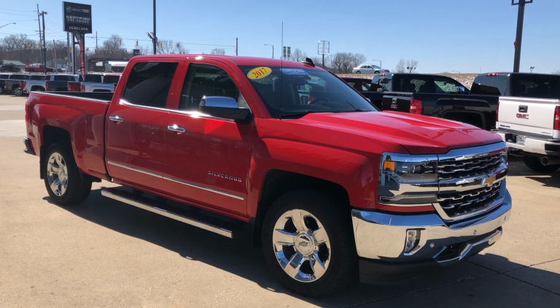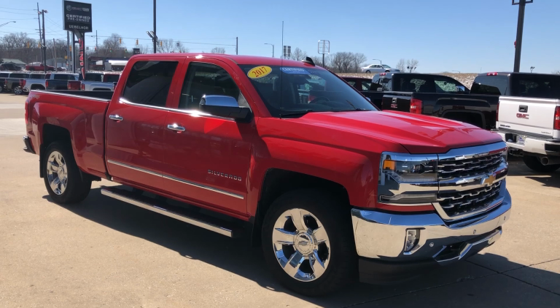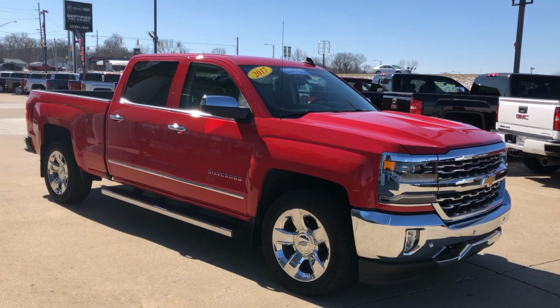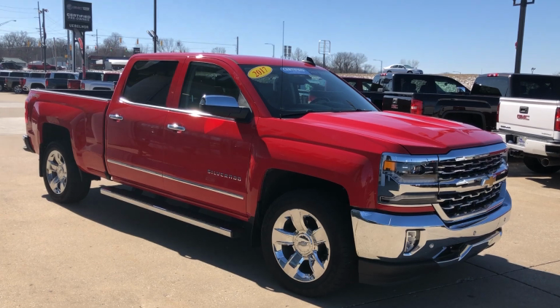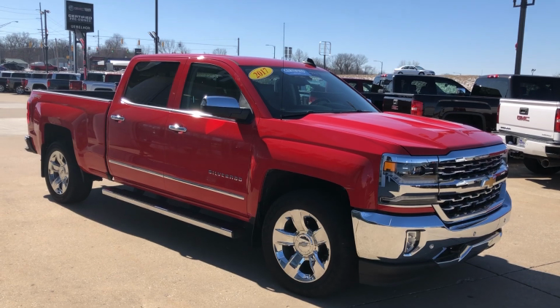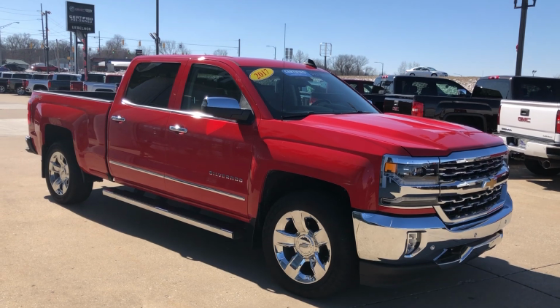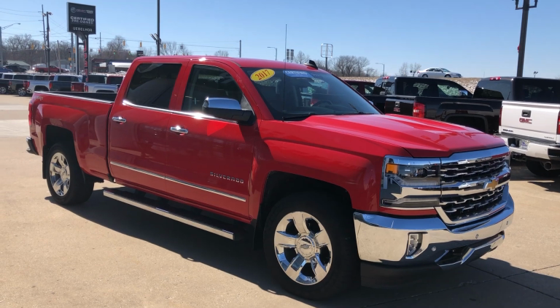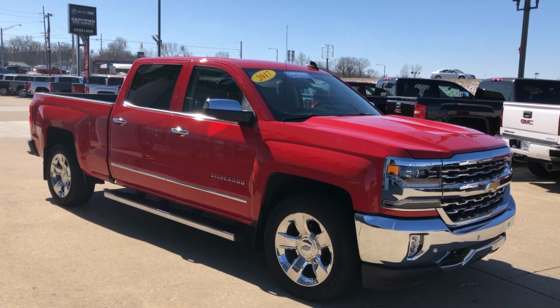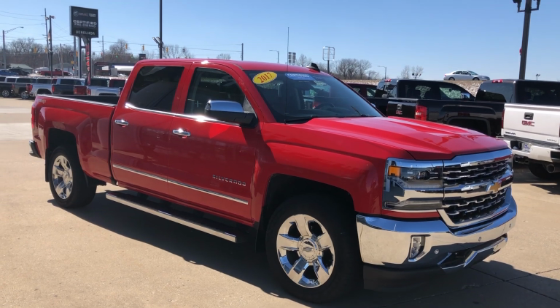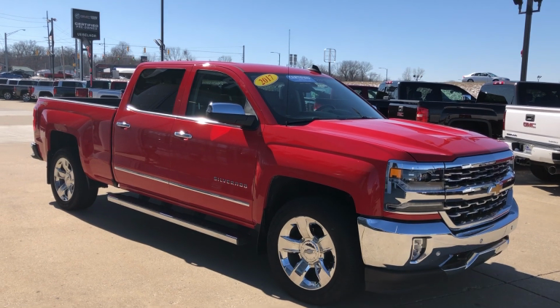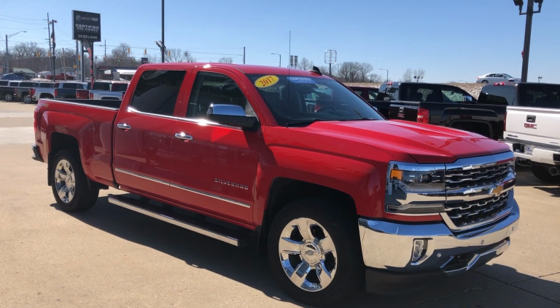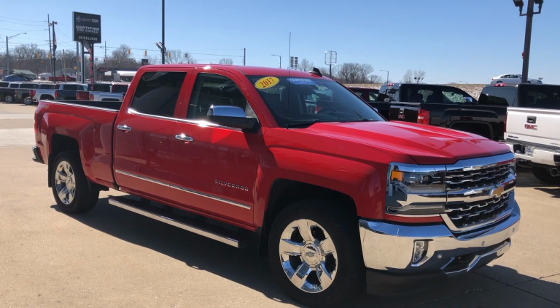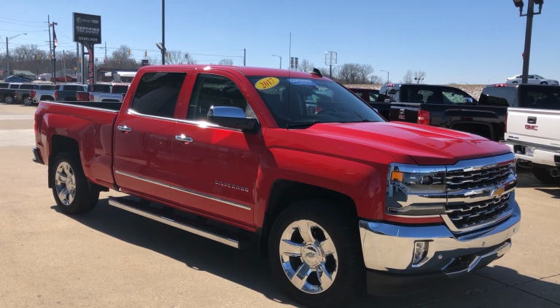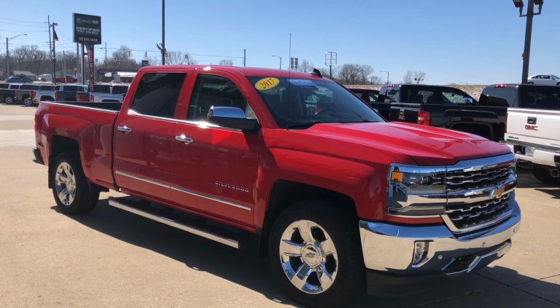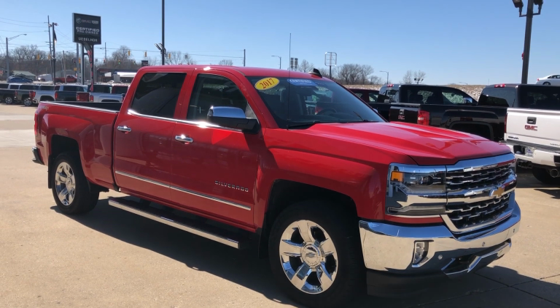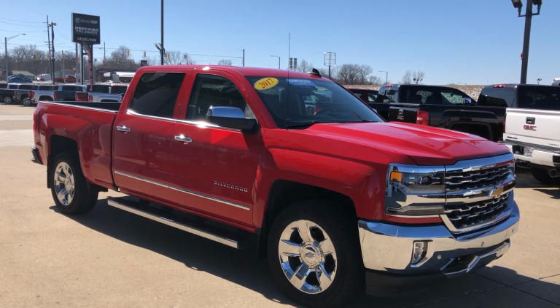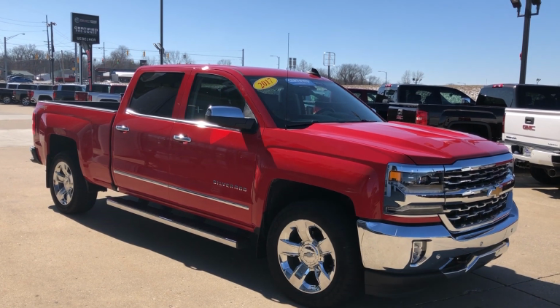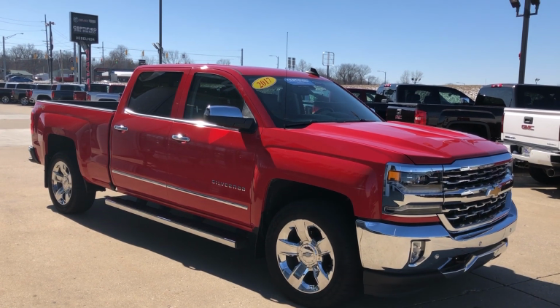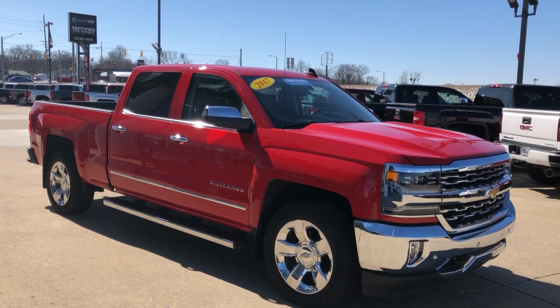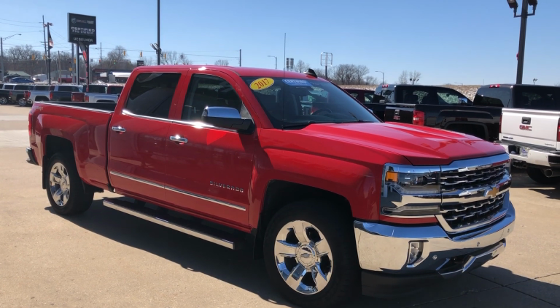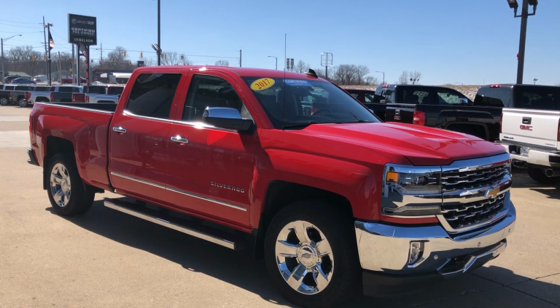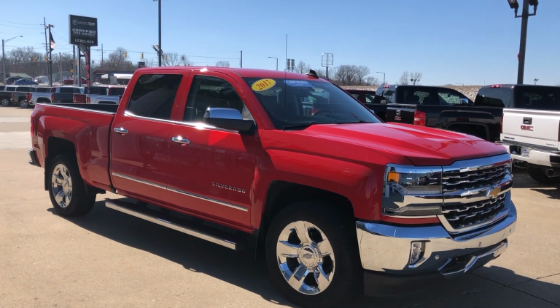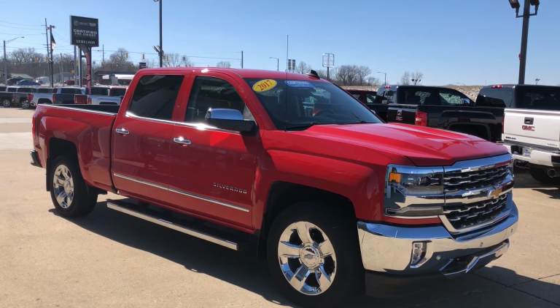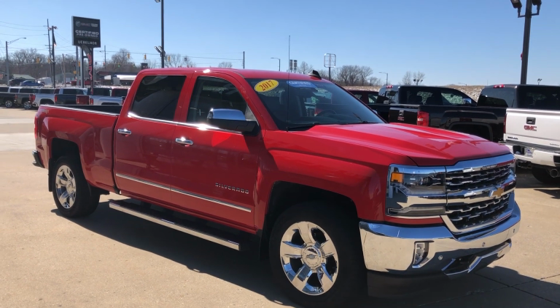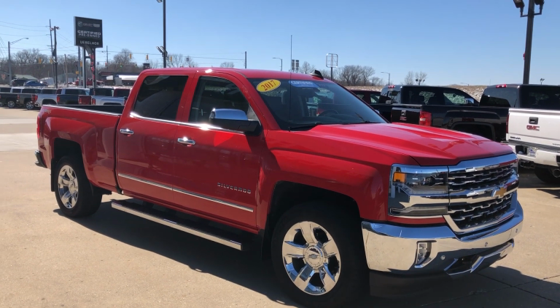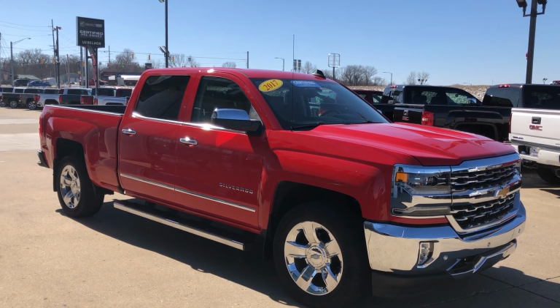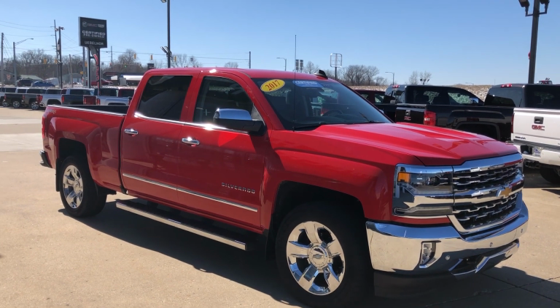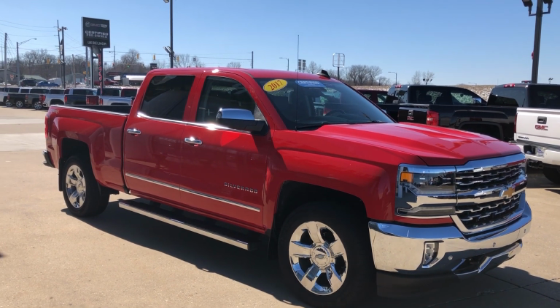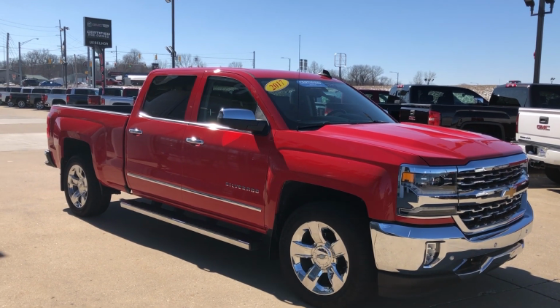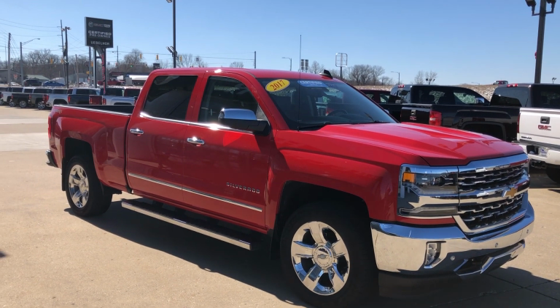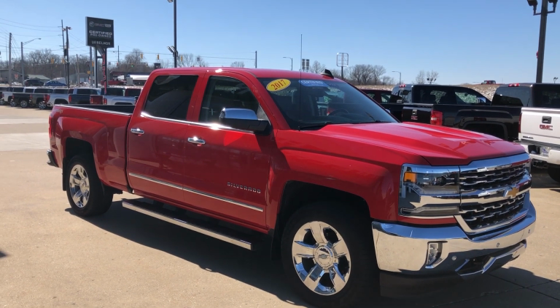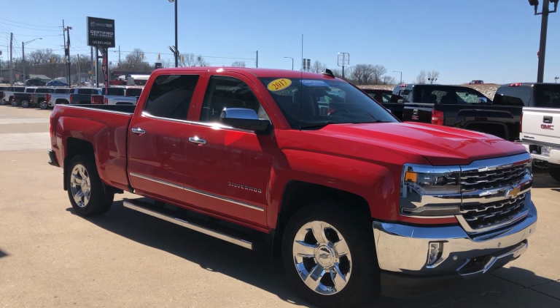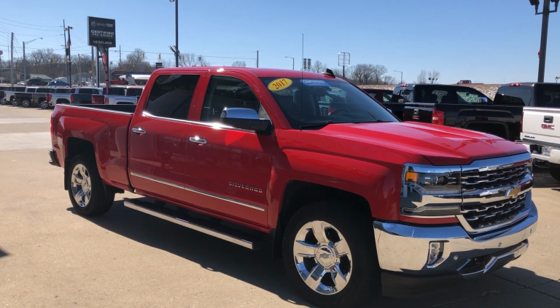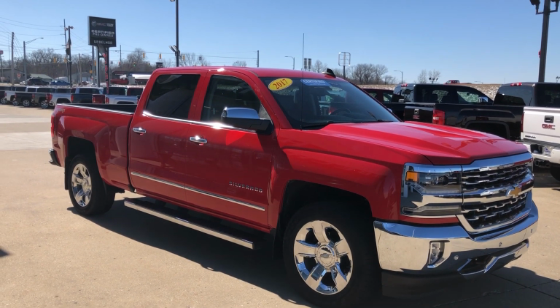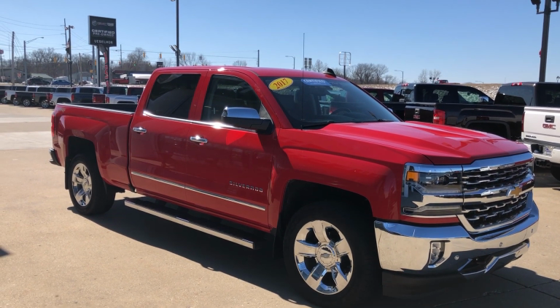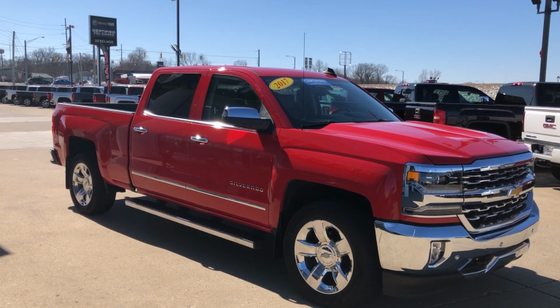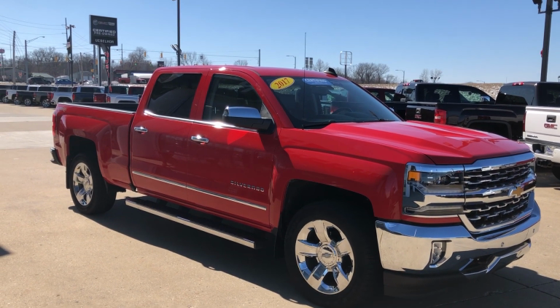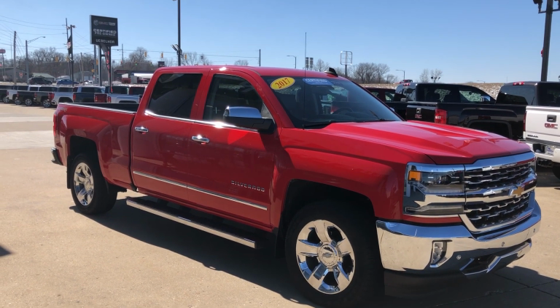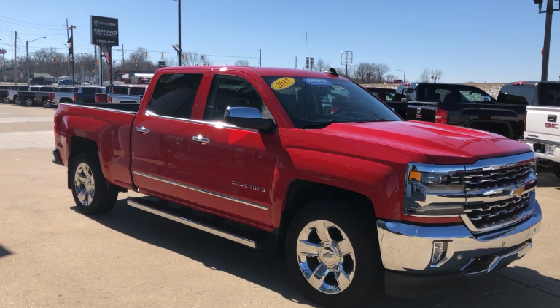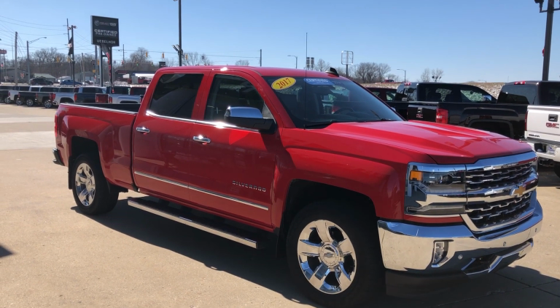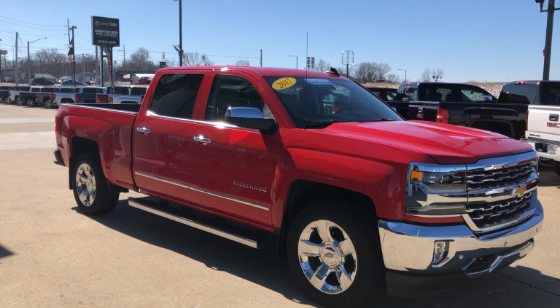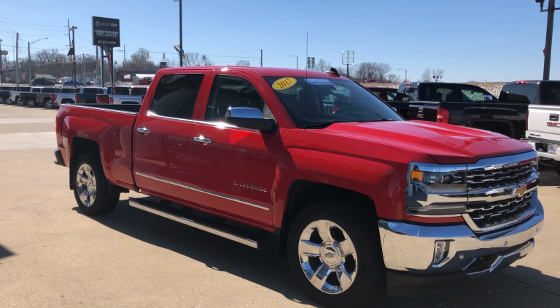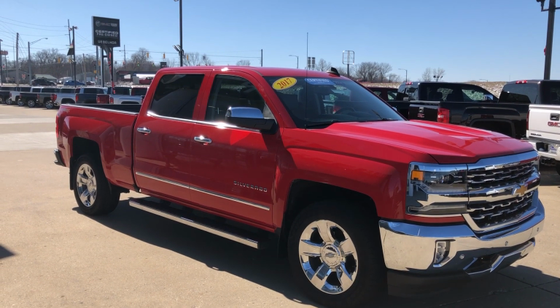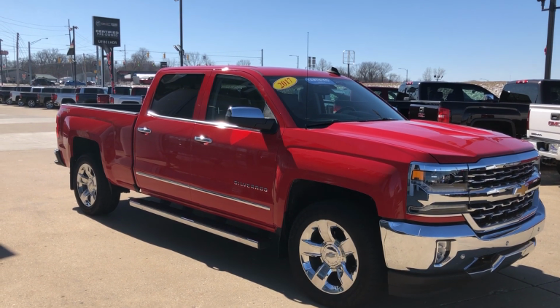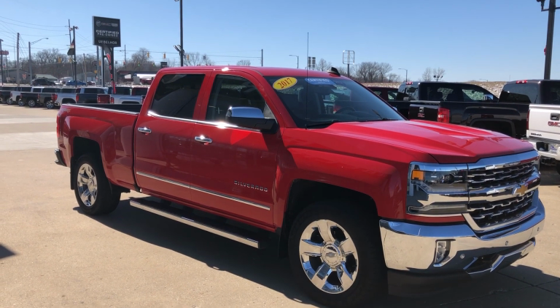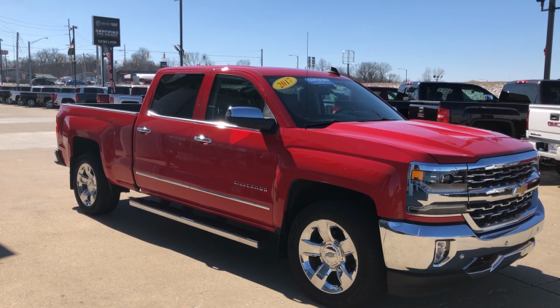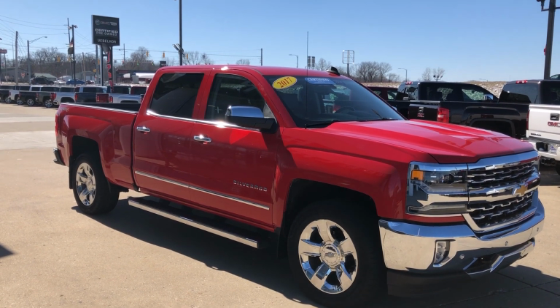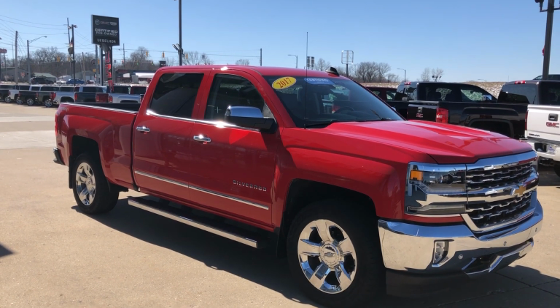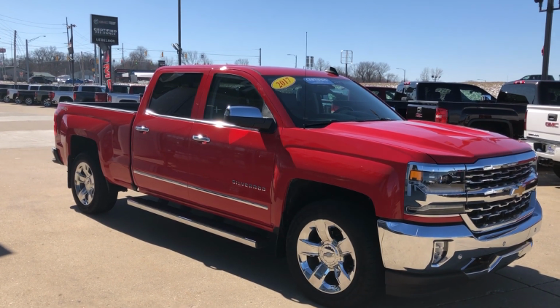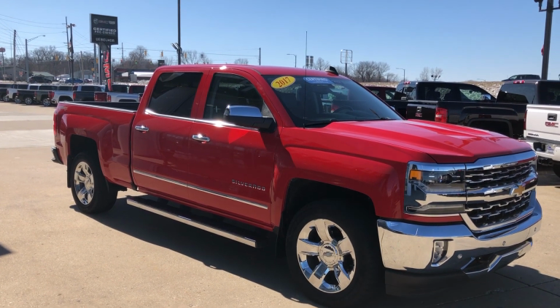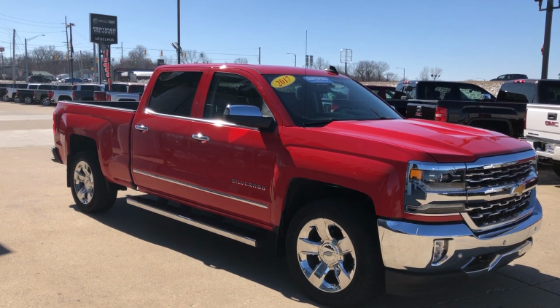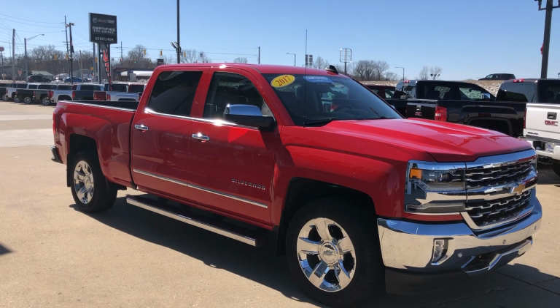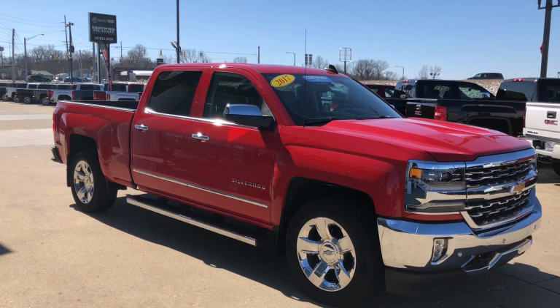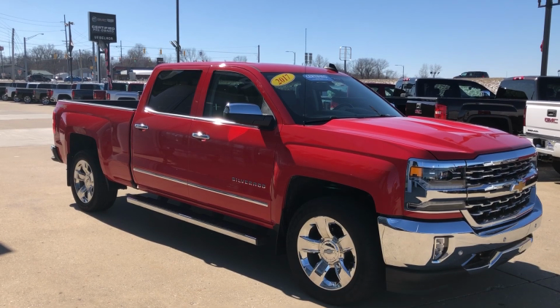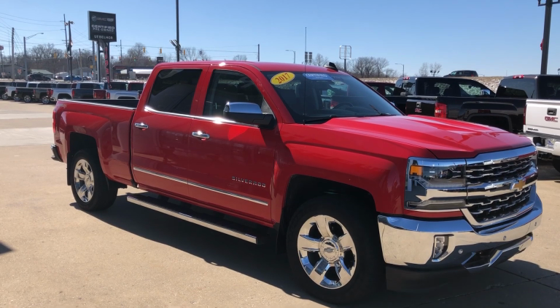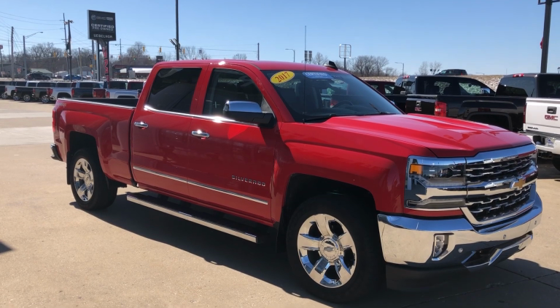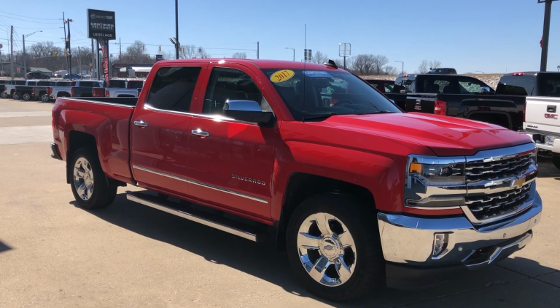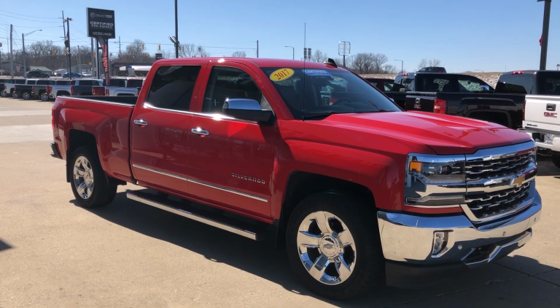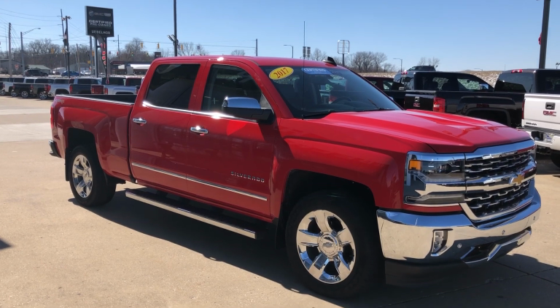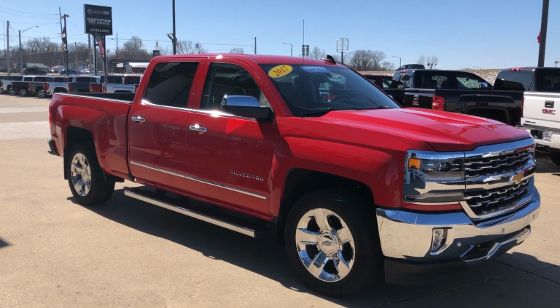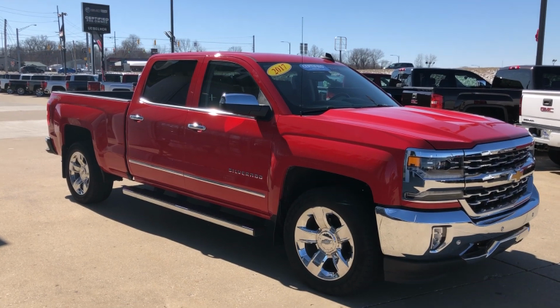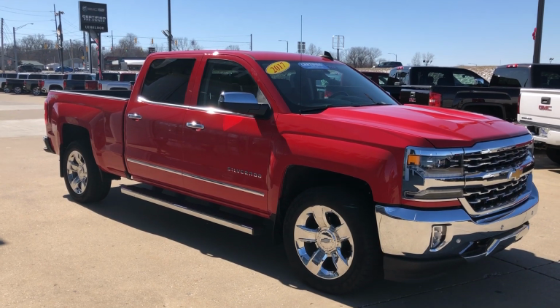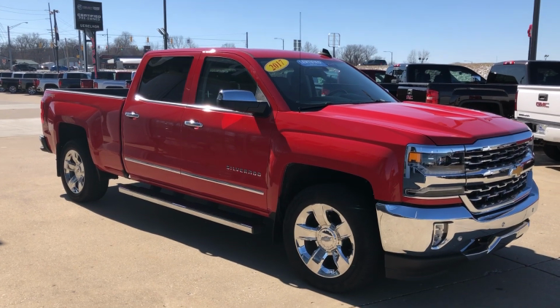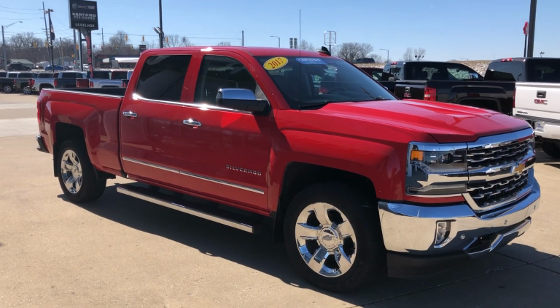Hello and welcome to Beautiful Art Buick GMC online showroom. Today we're going to have a look at this beautiful 2017 Chevy Silverado.